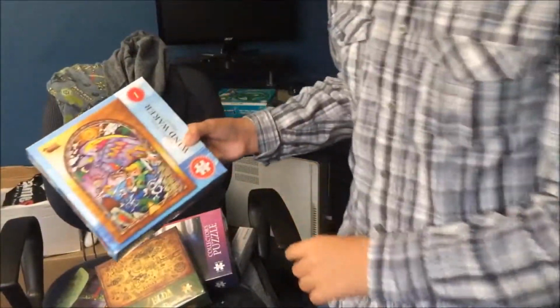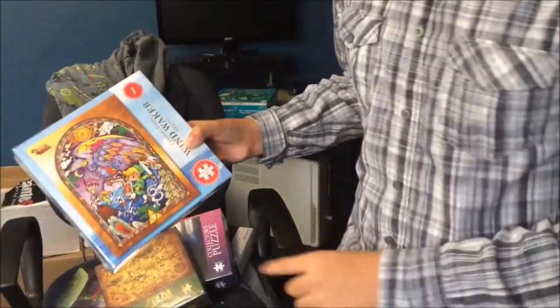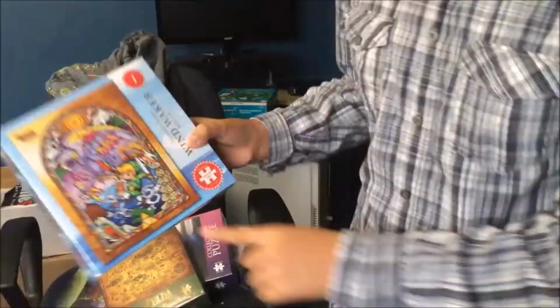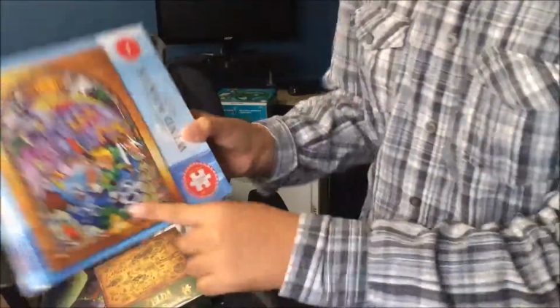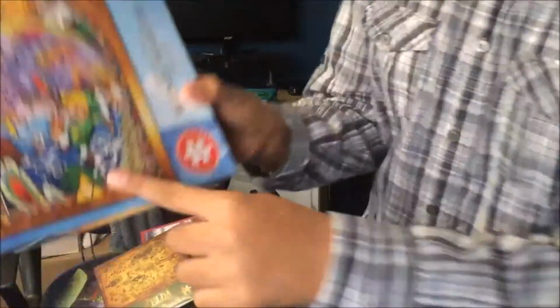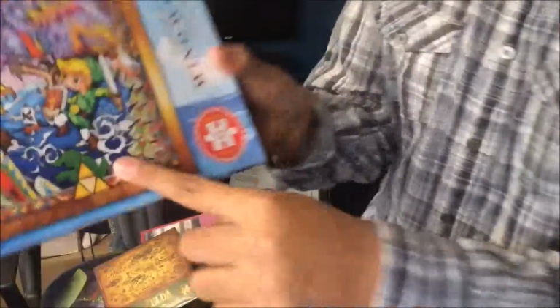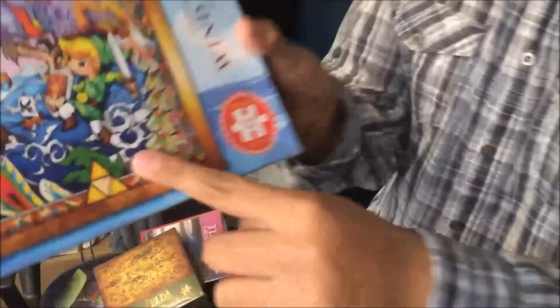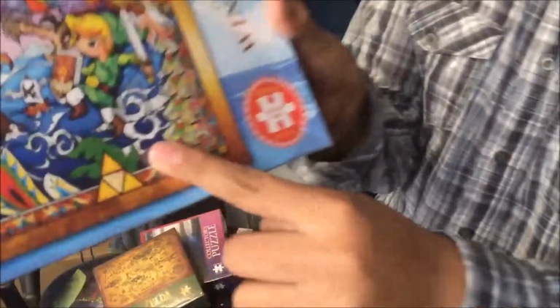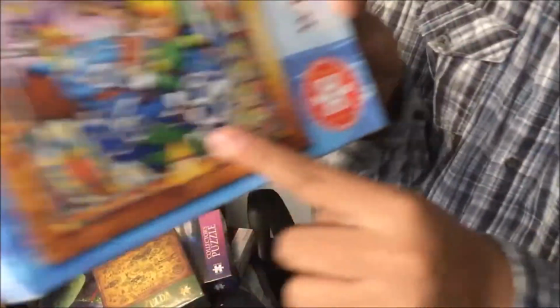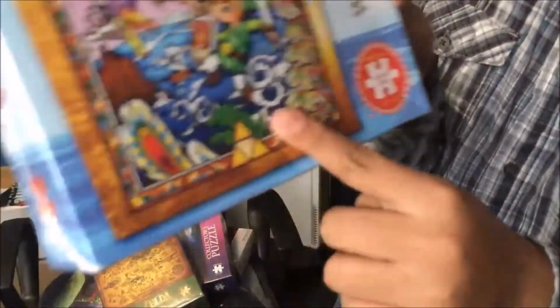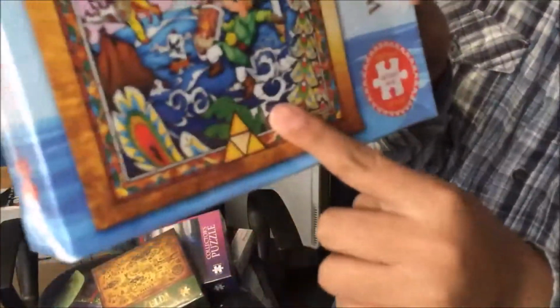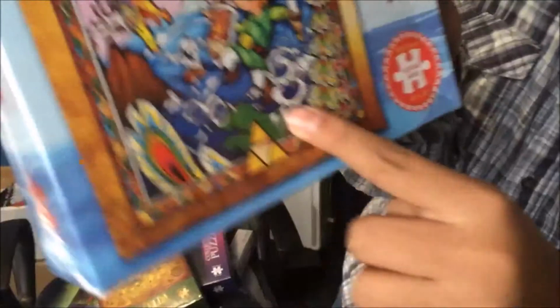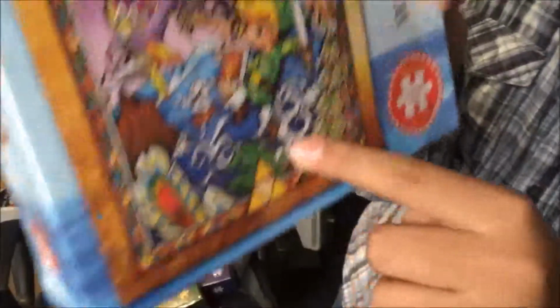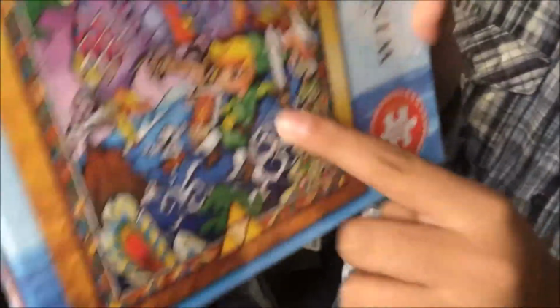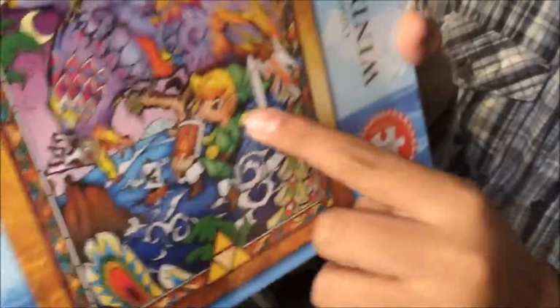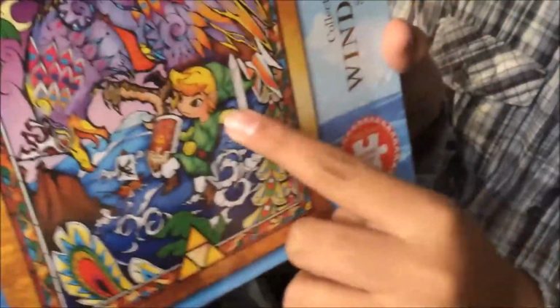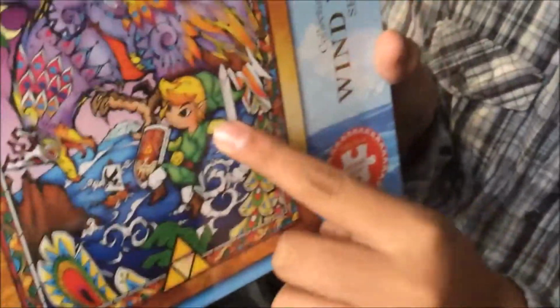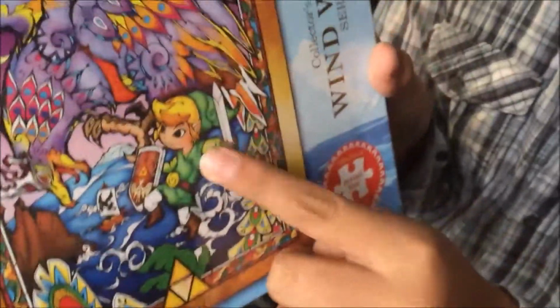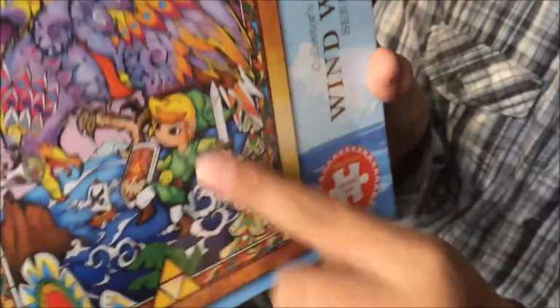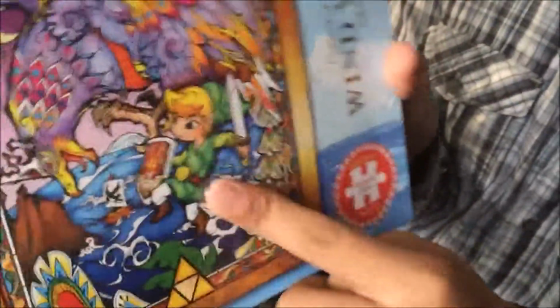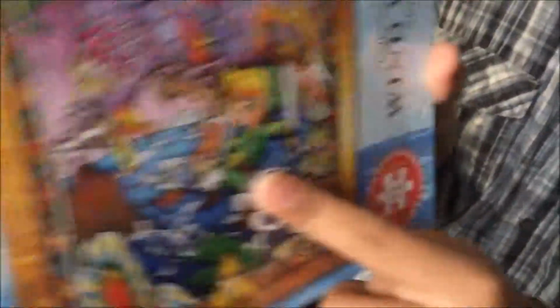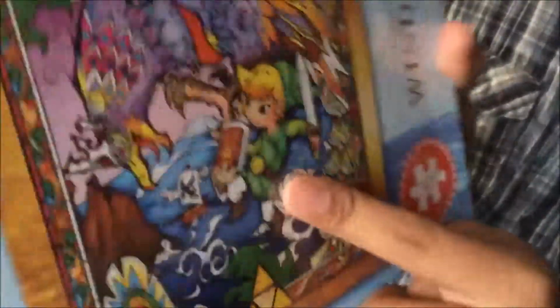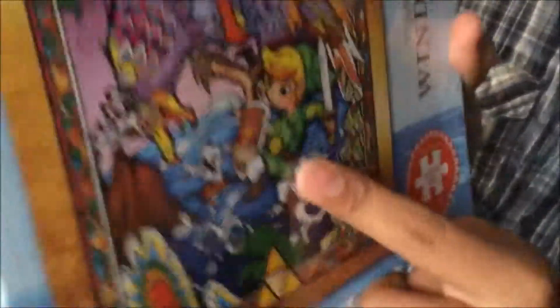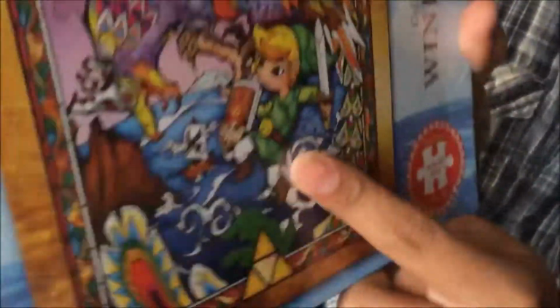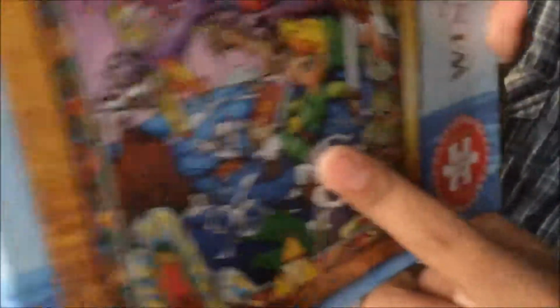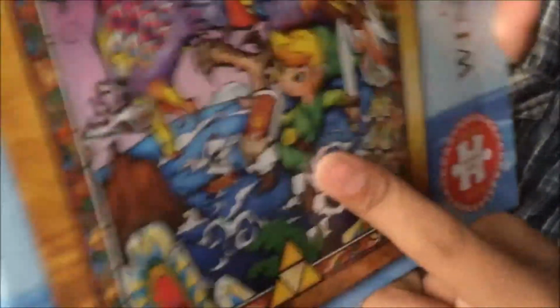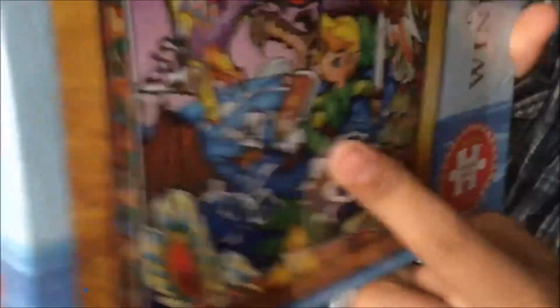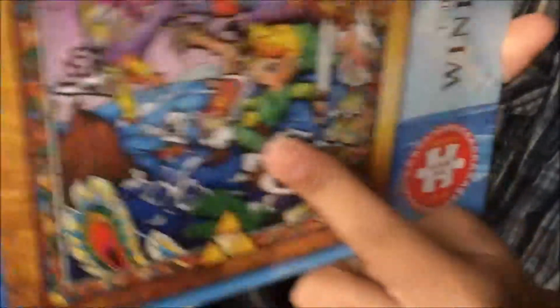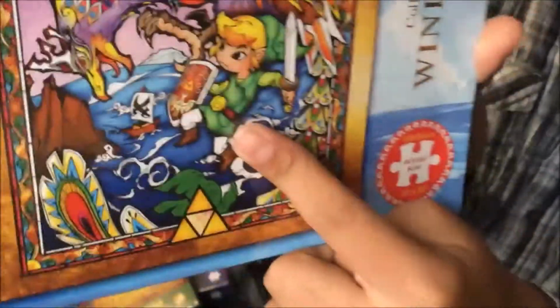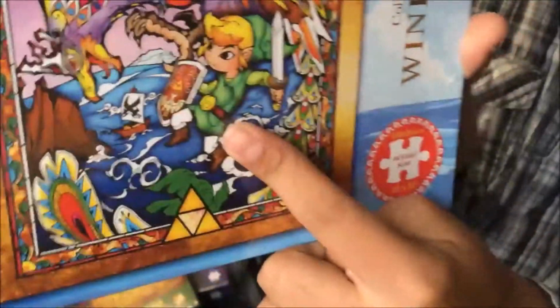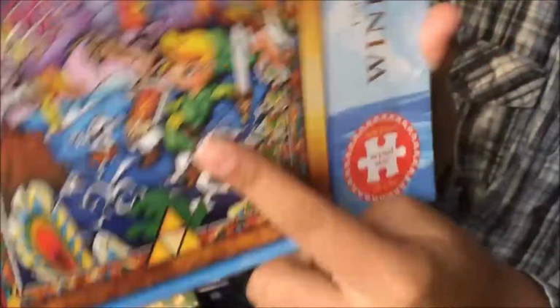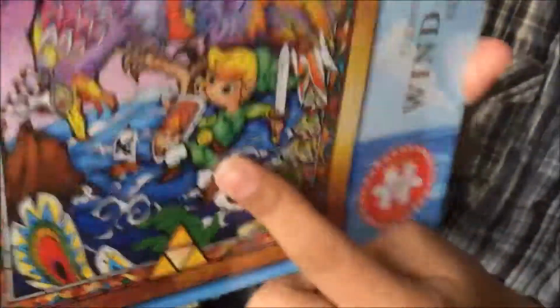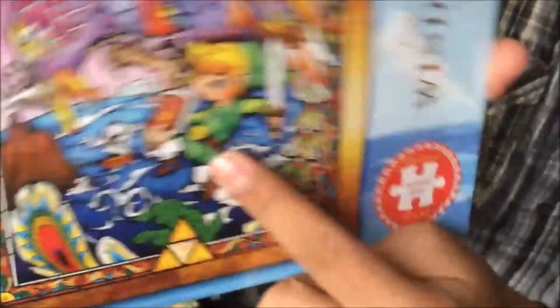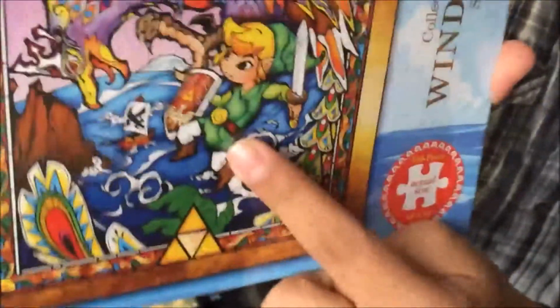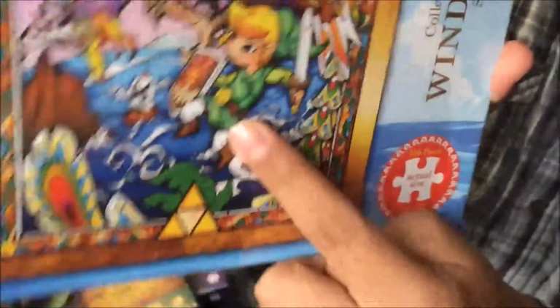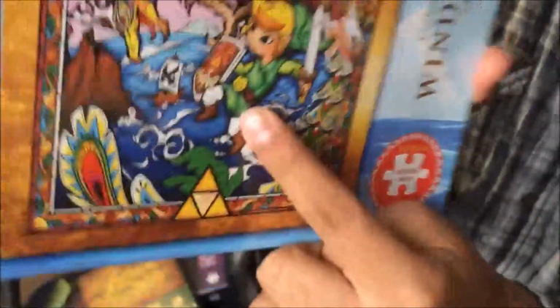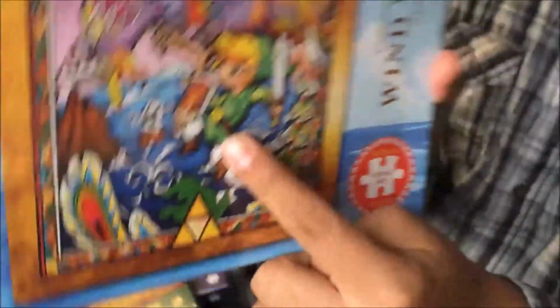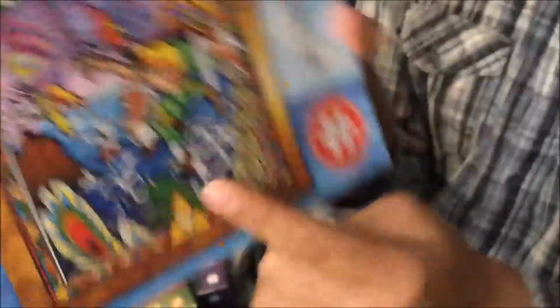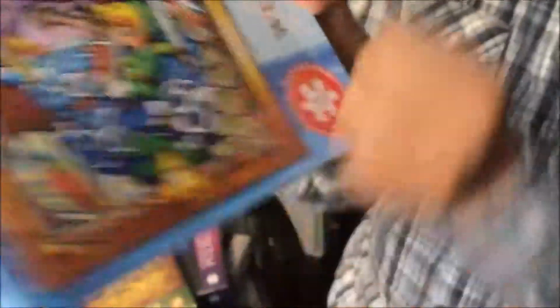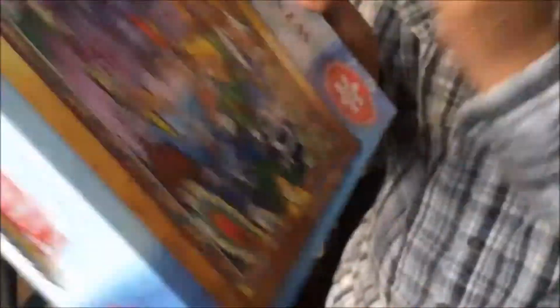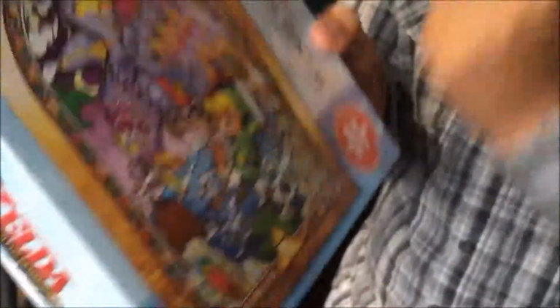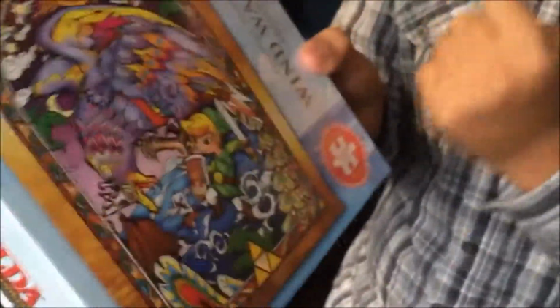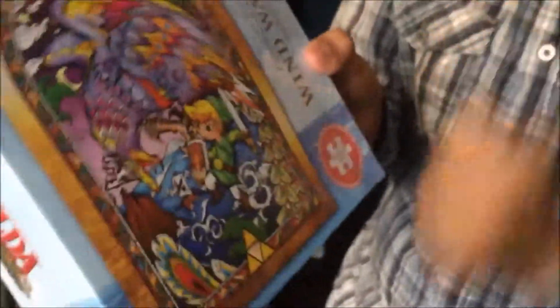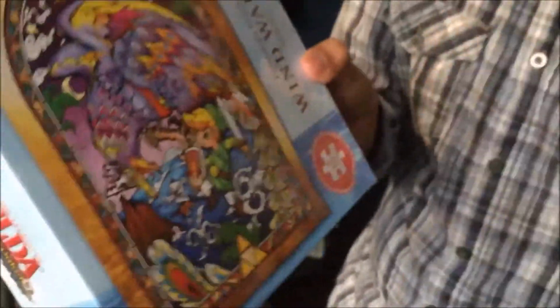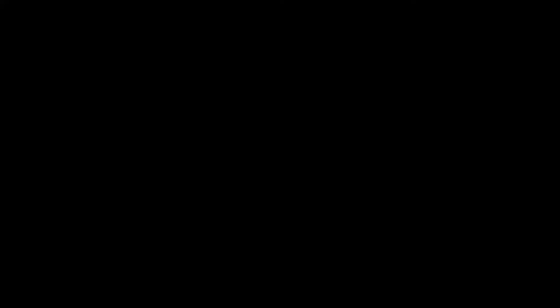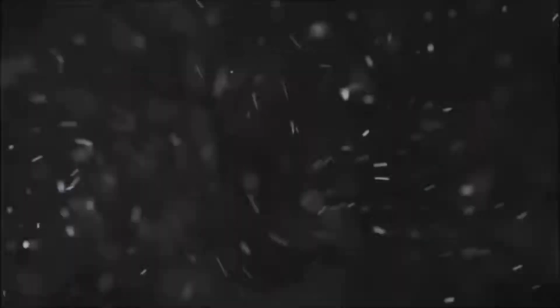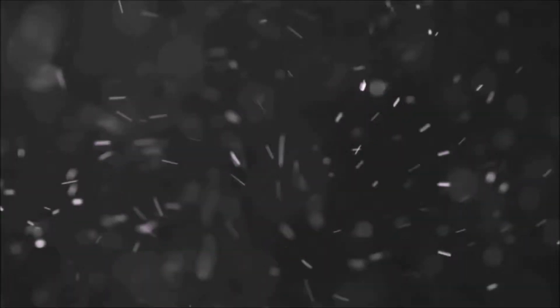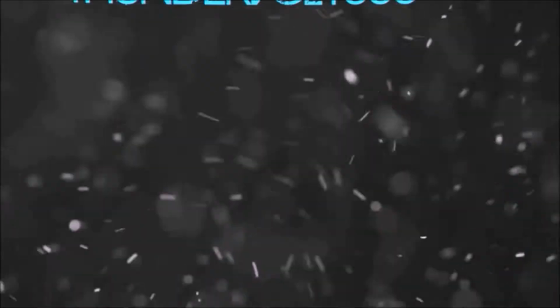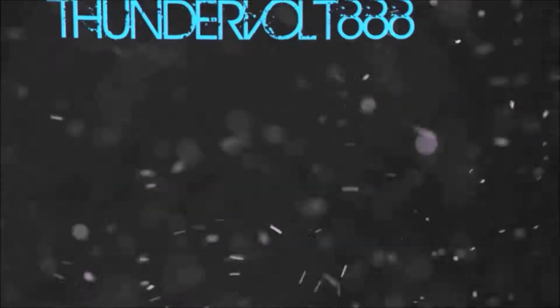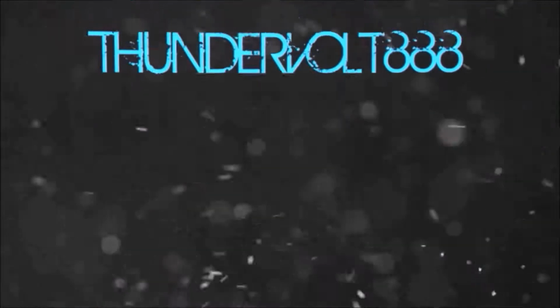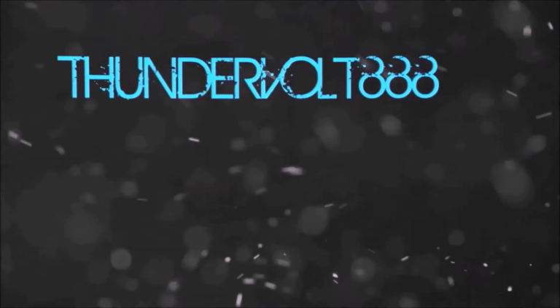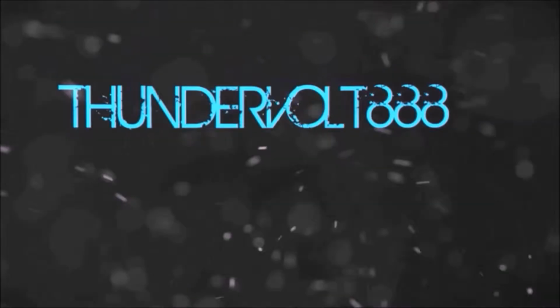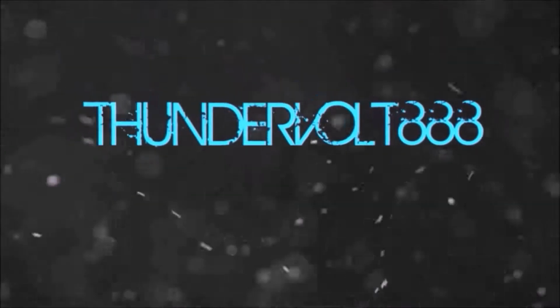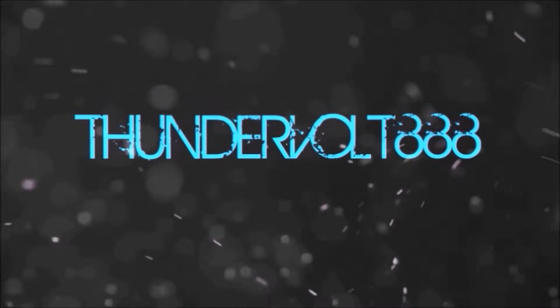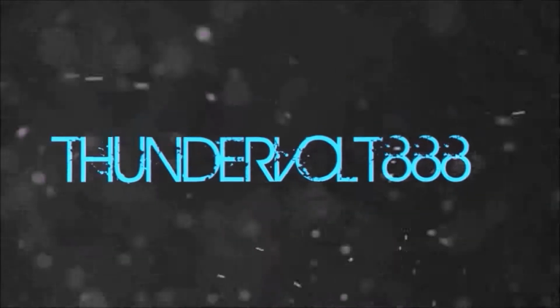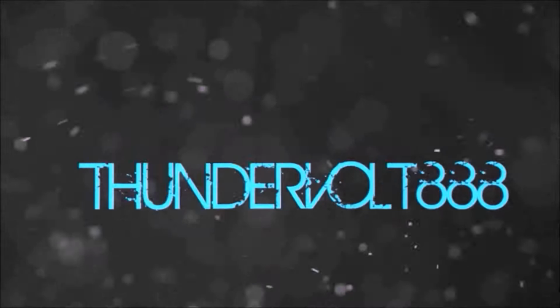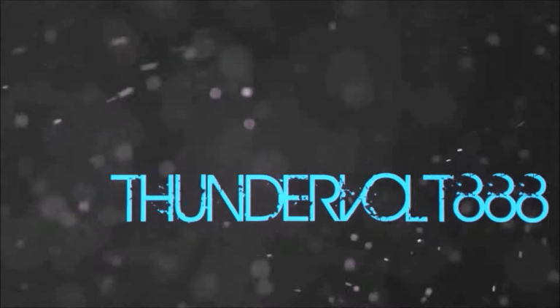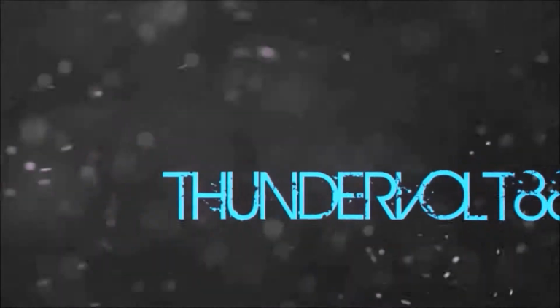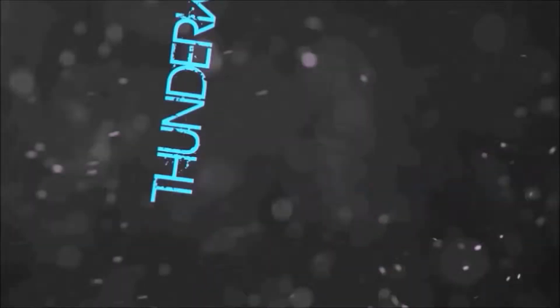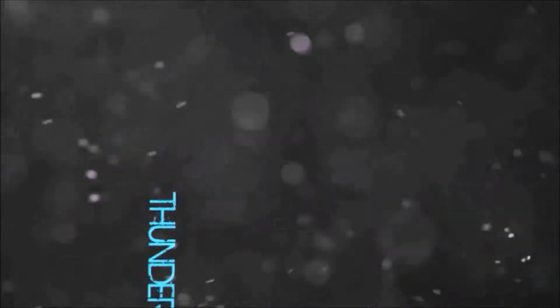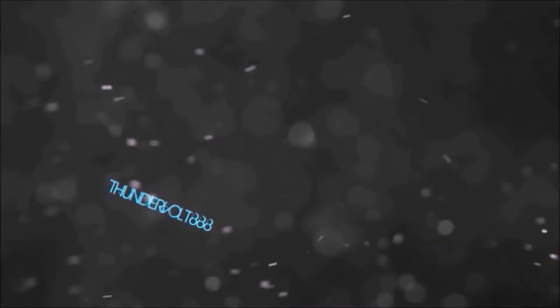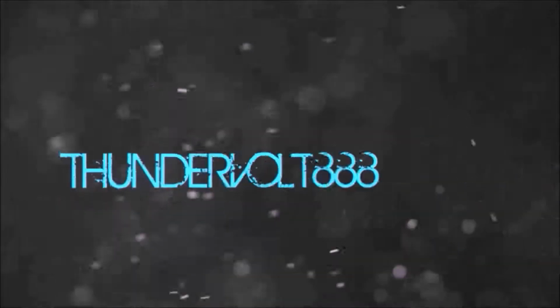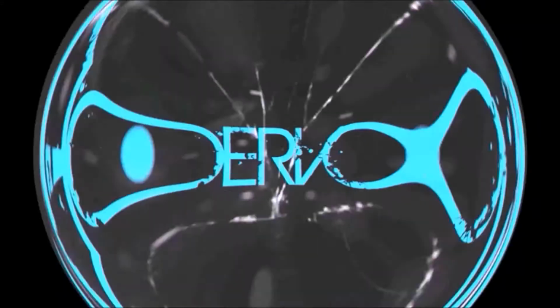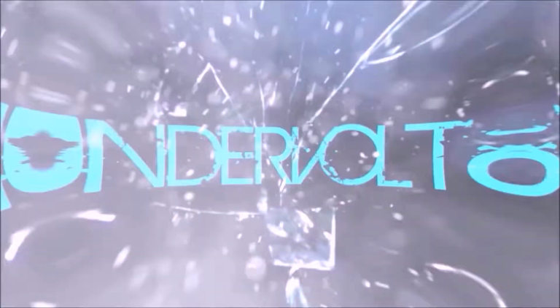Pixie! Oh my god, it's Pixie! Yahoo! Yeah! Get in the middle!